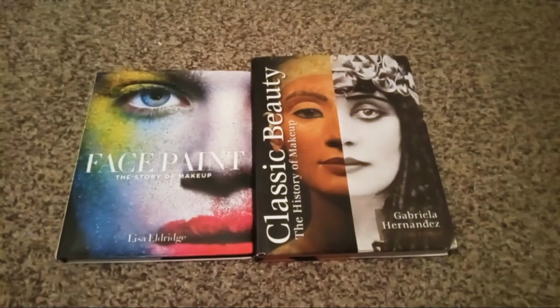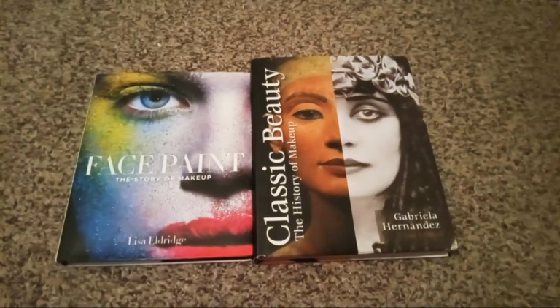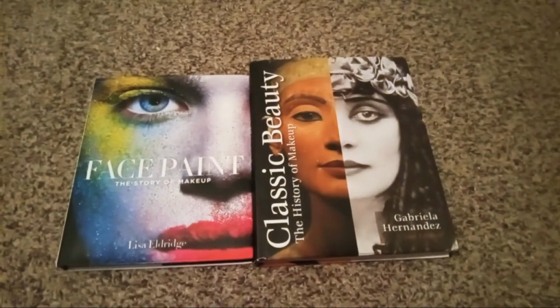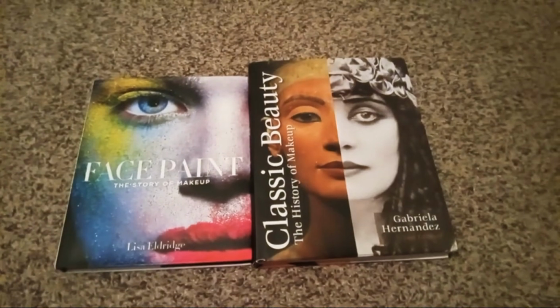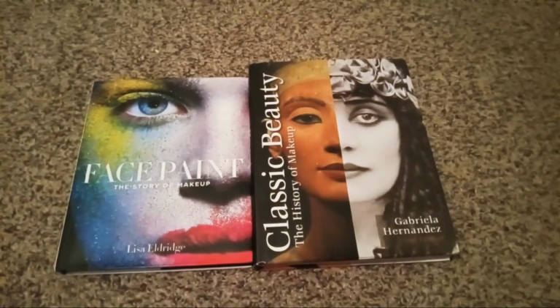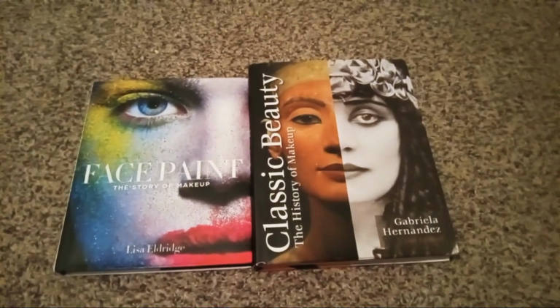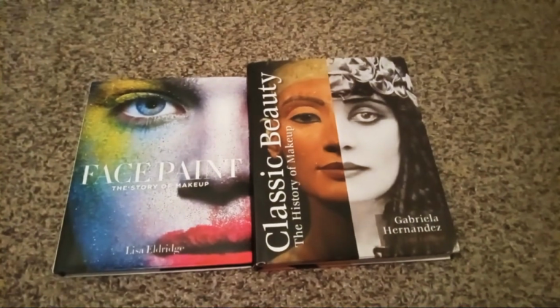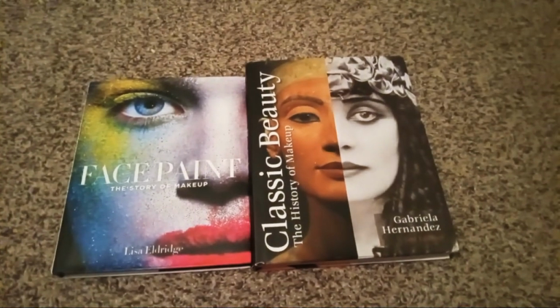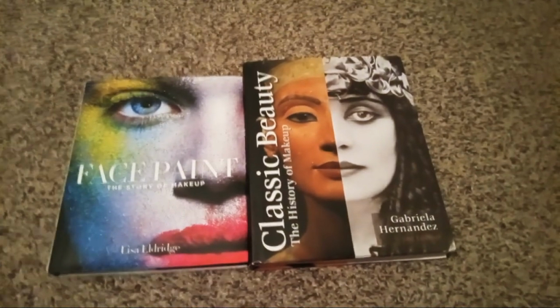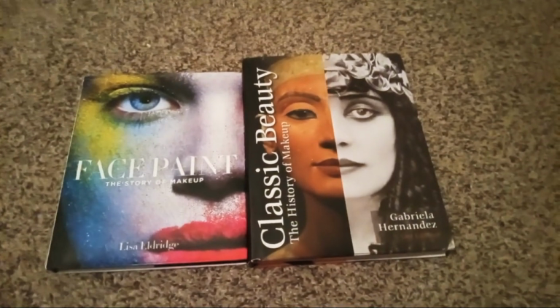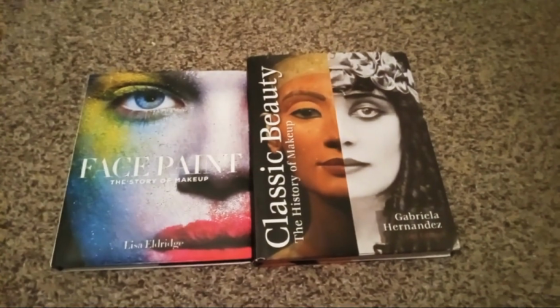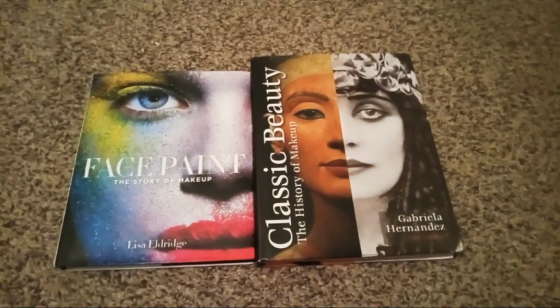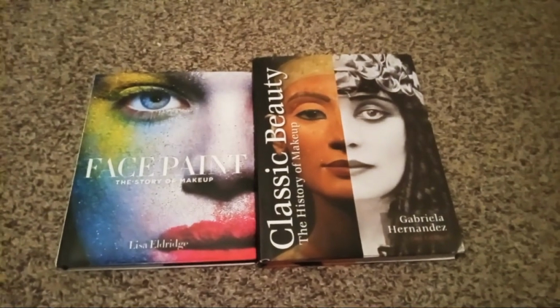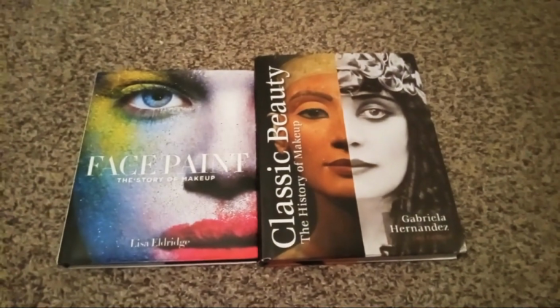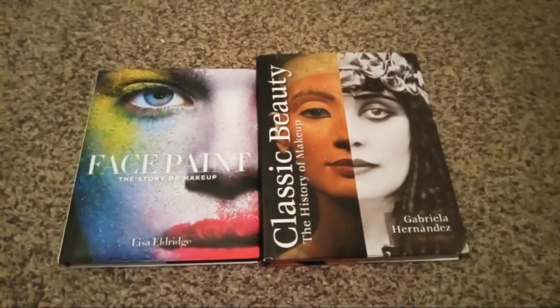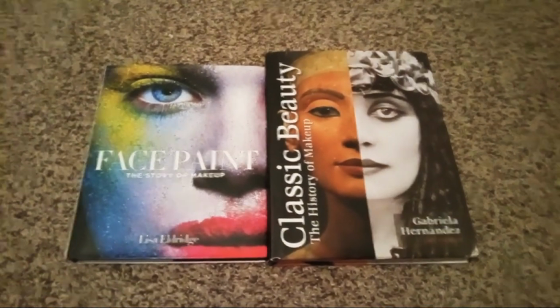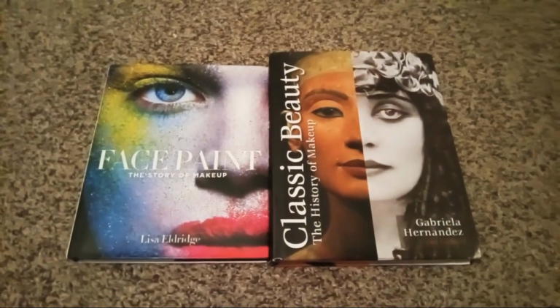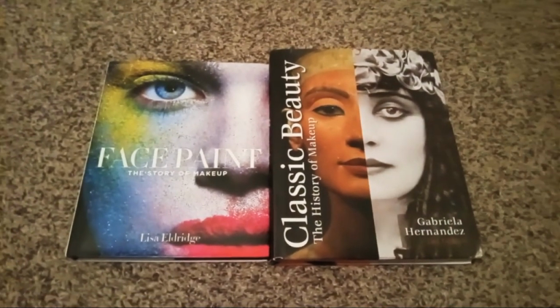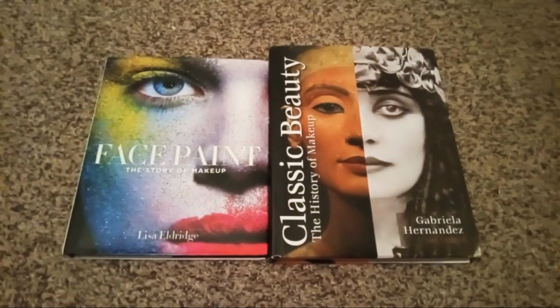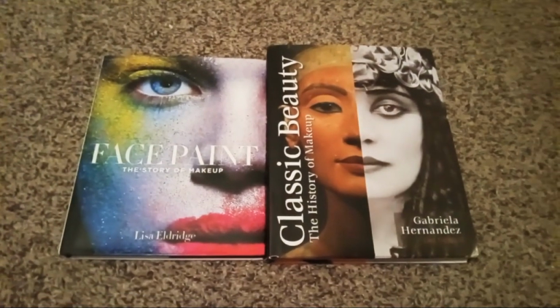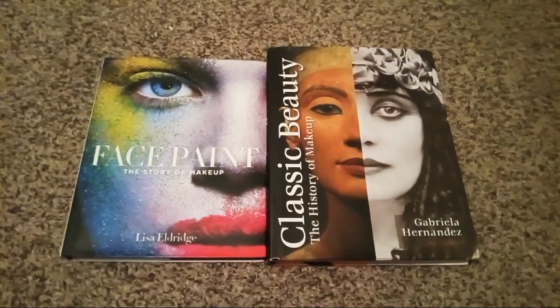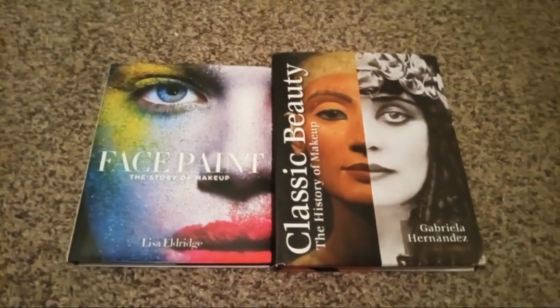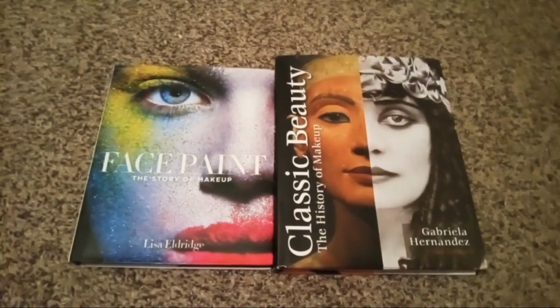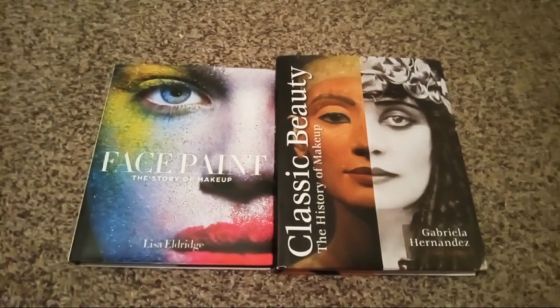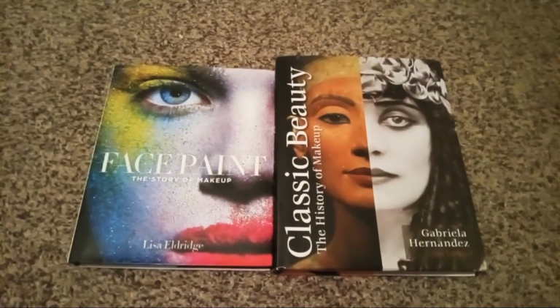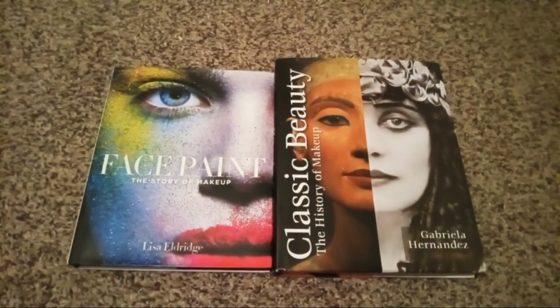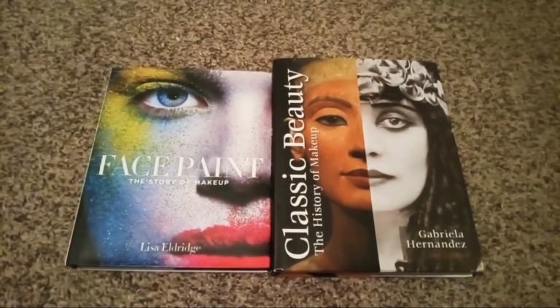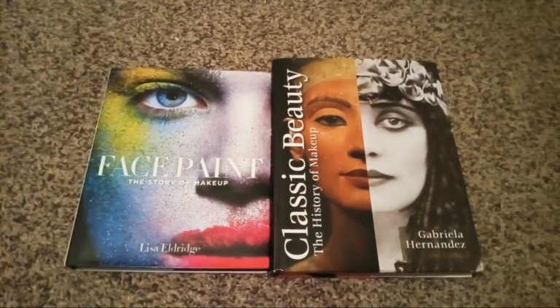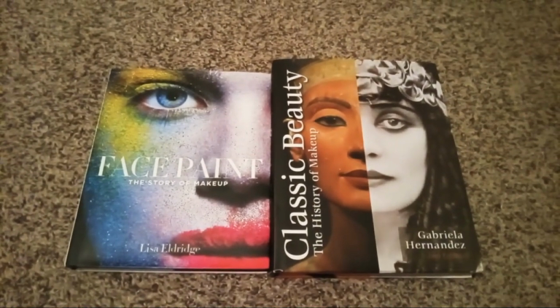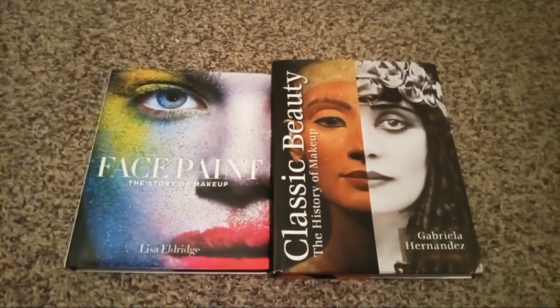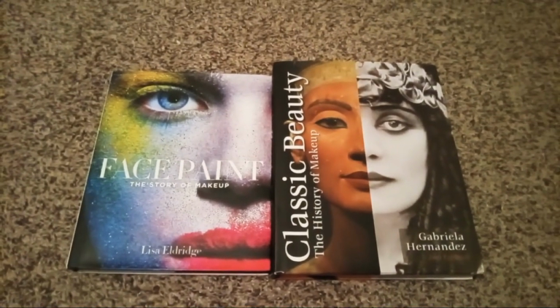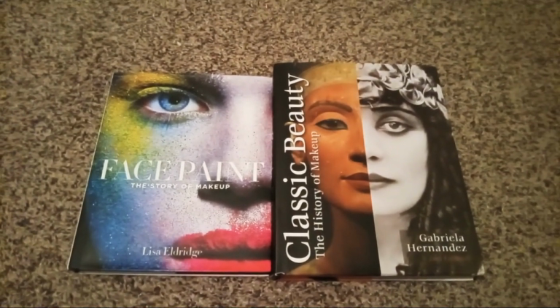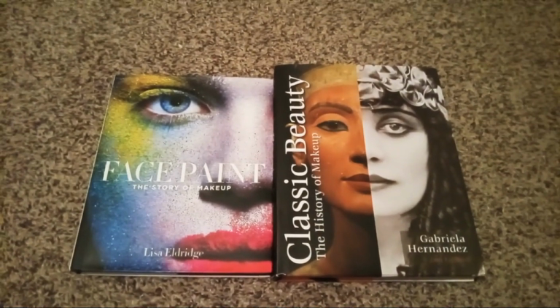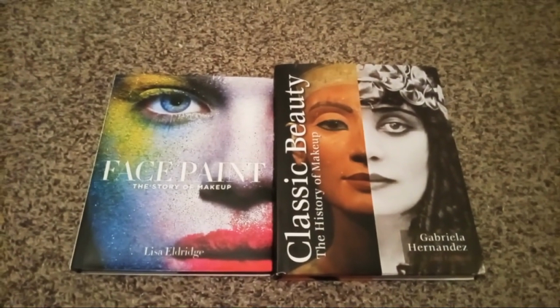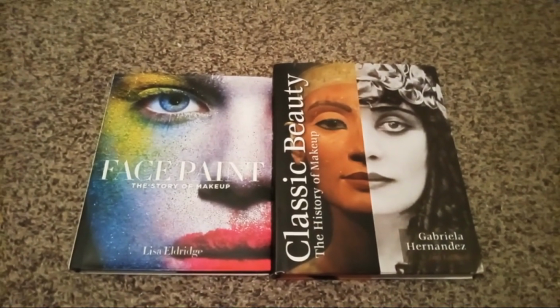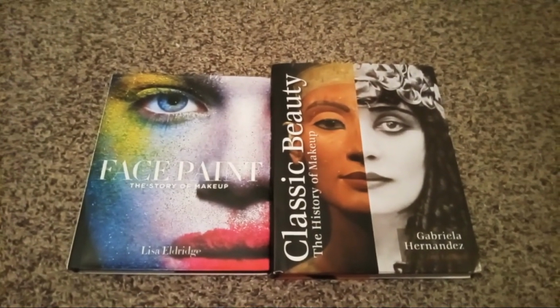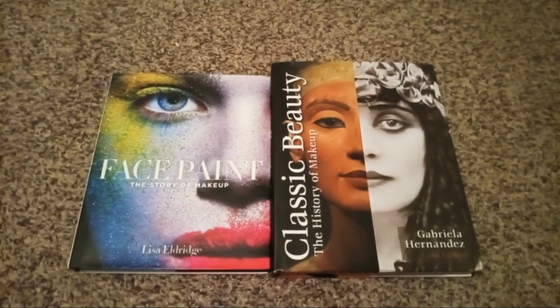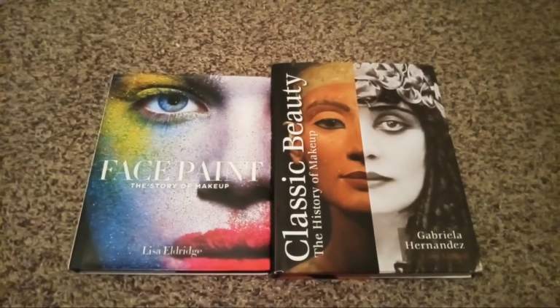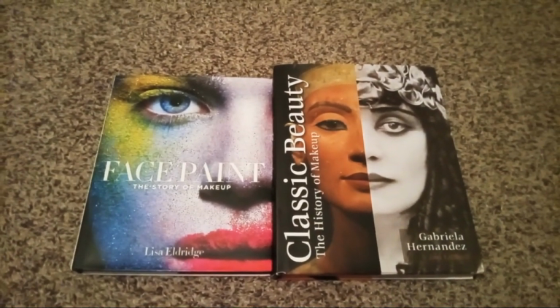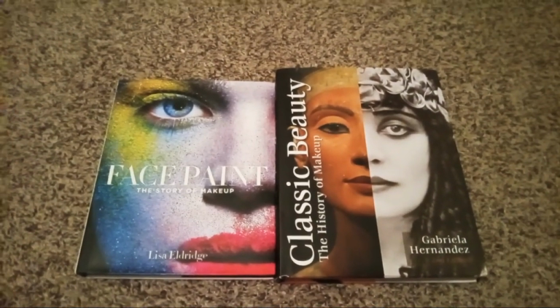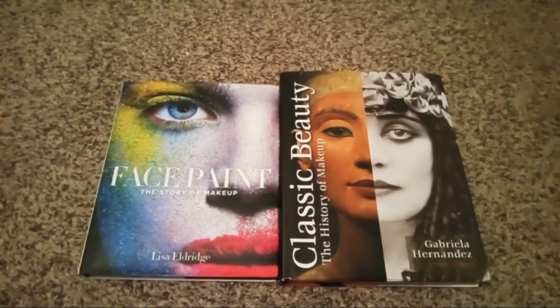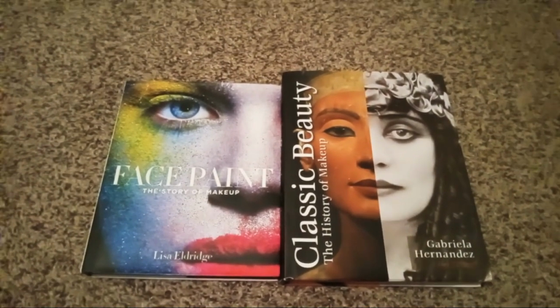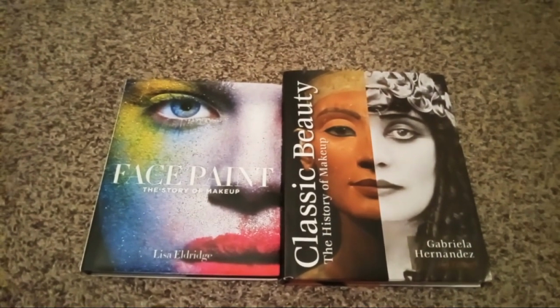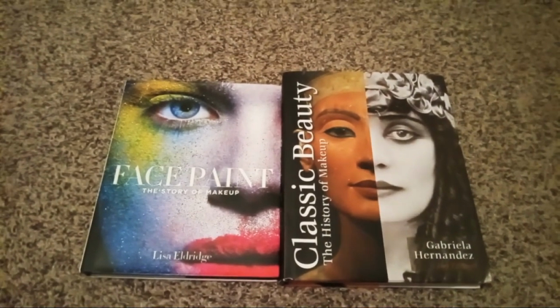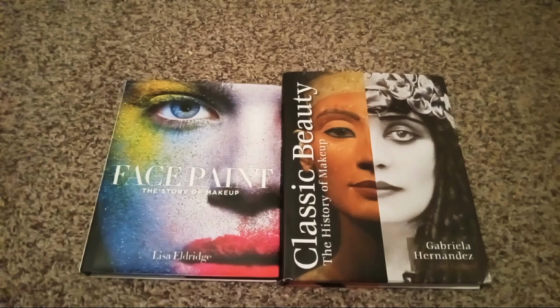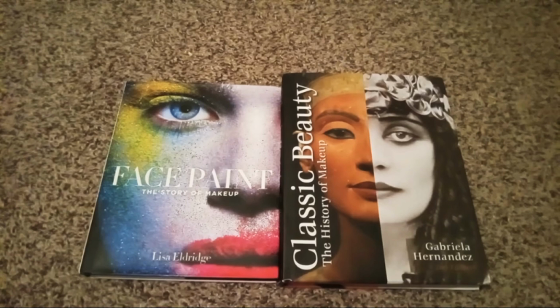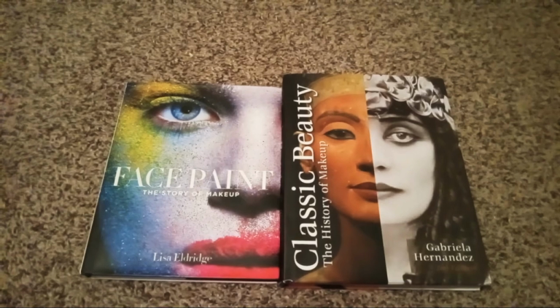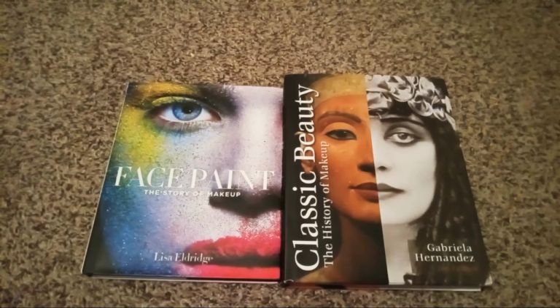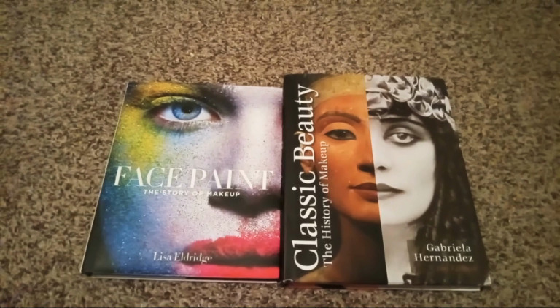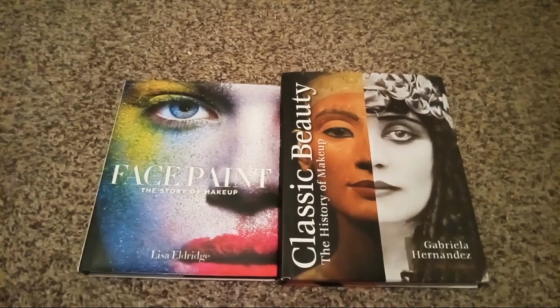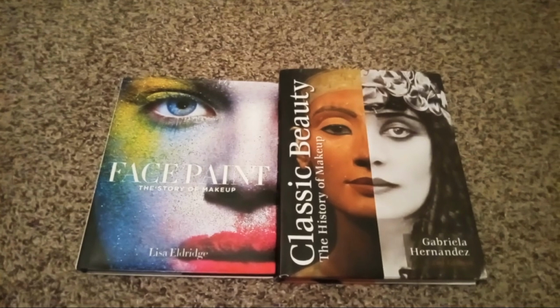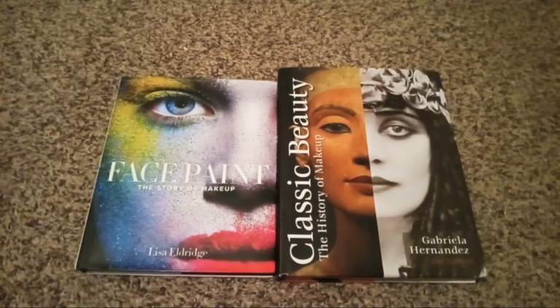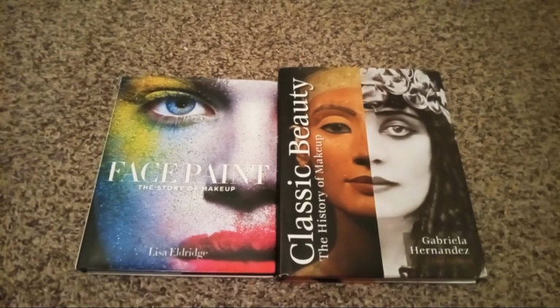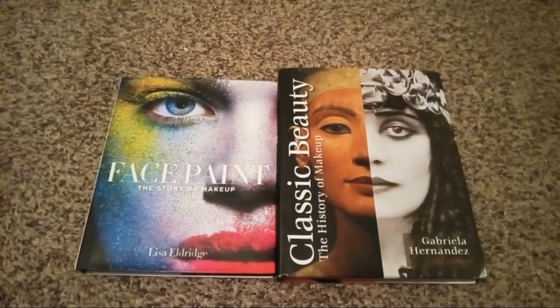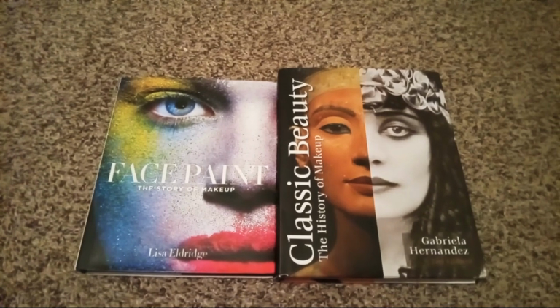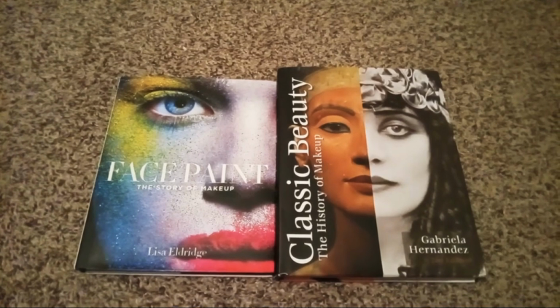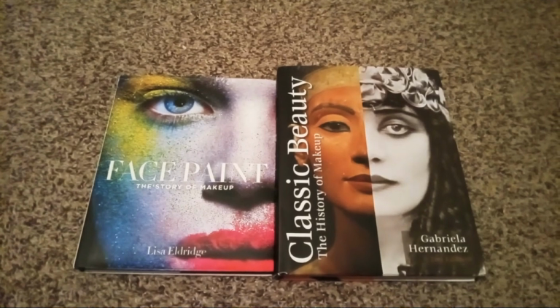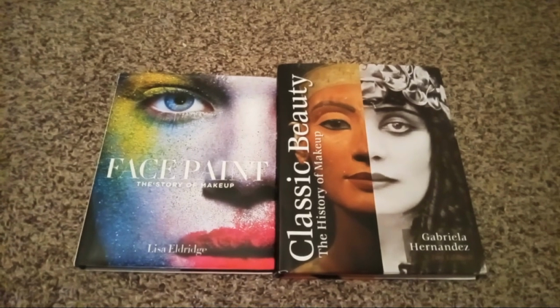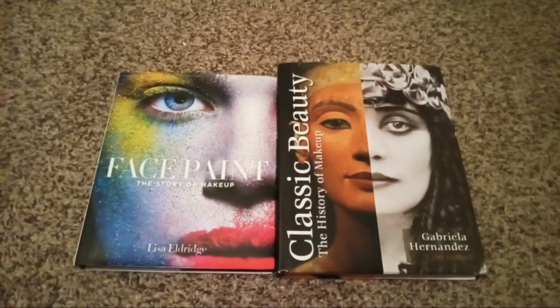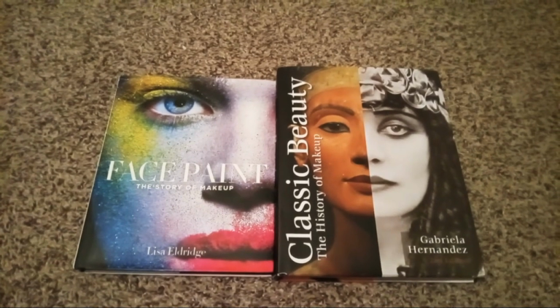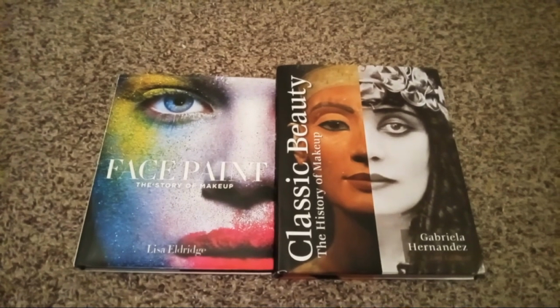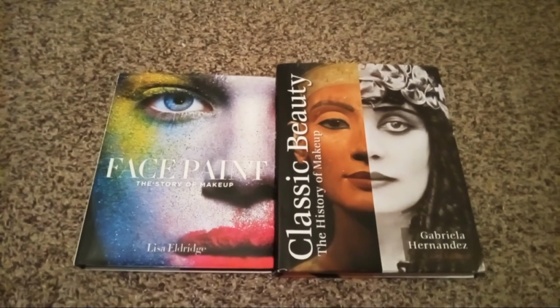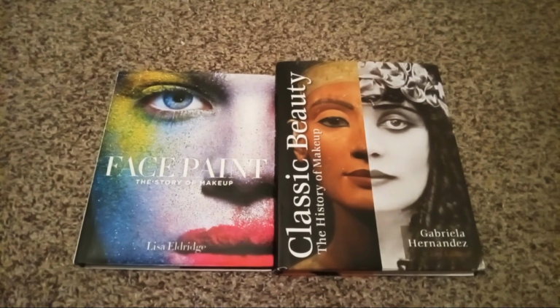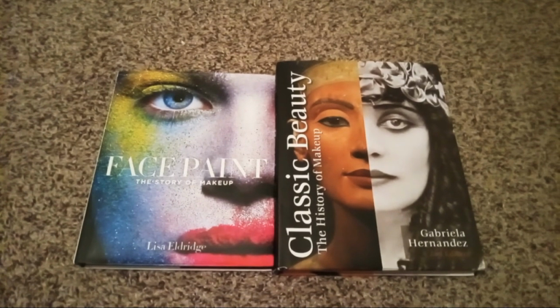Hello my lovelies, it's Taylor's Once Upon a Beauty here. I hope you're all having a wonderful day today.